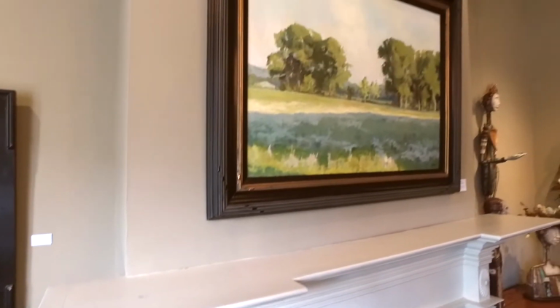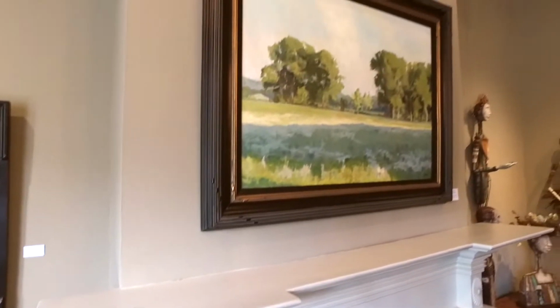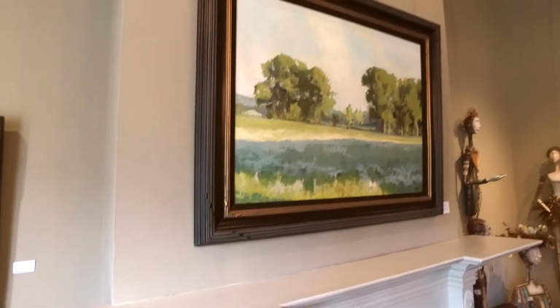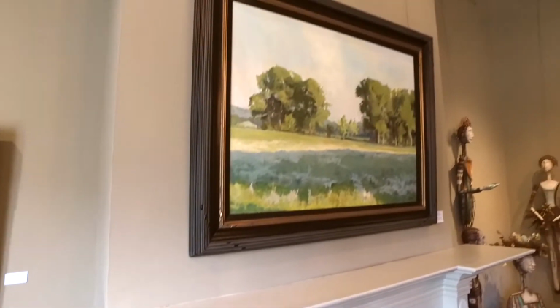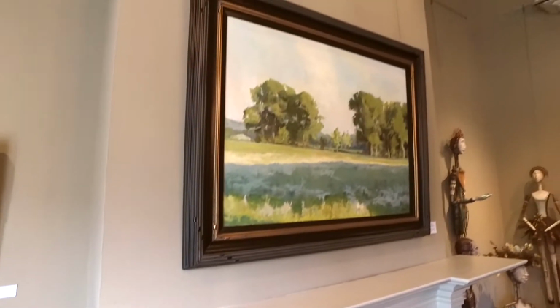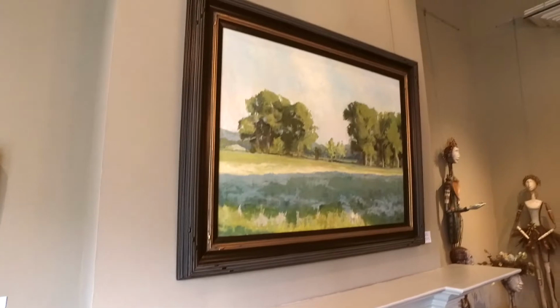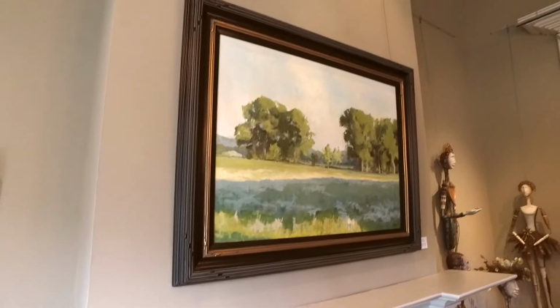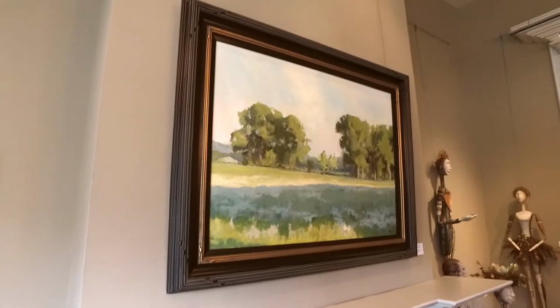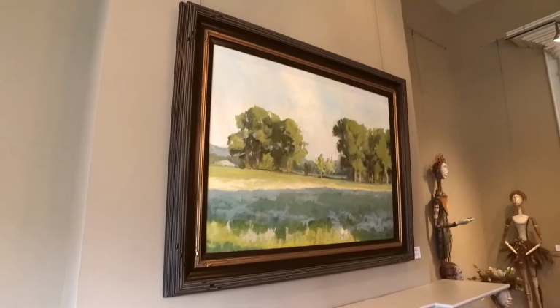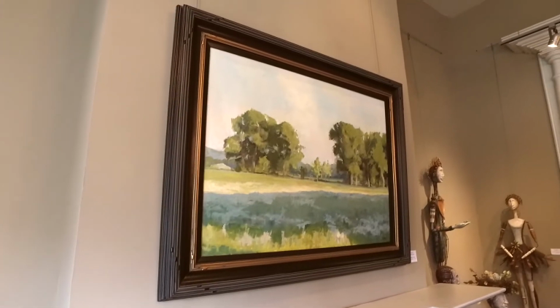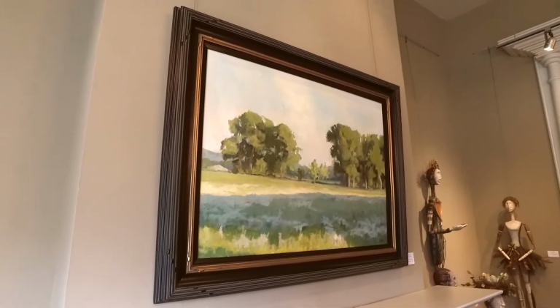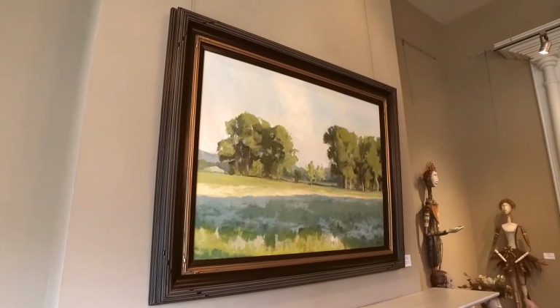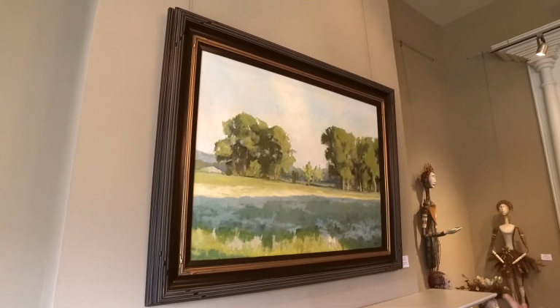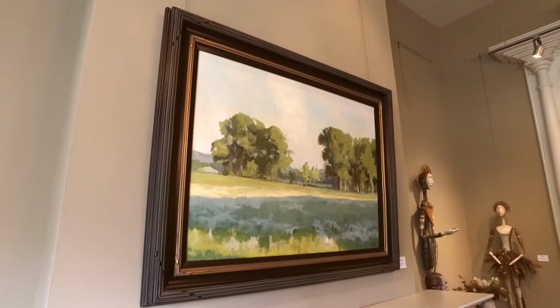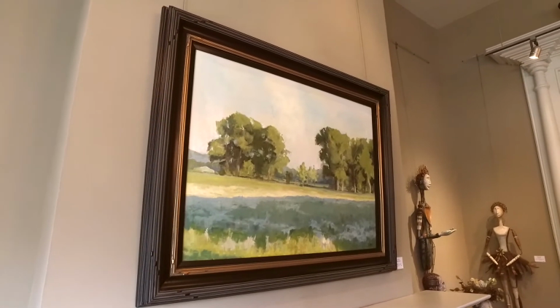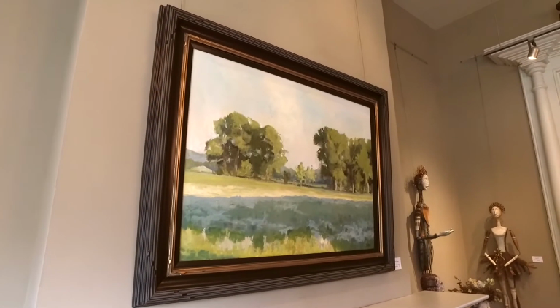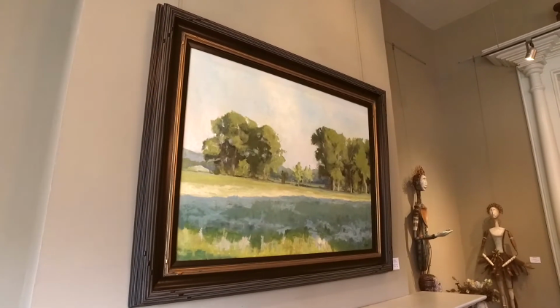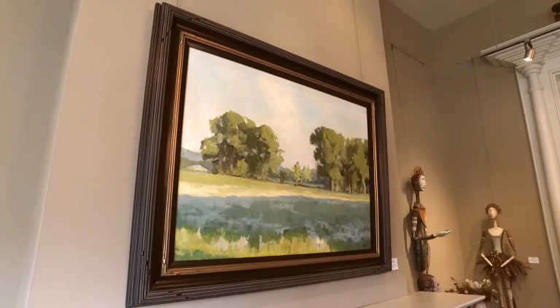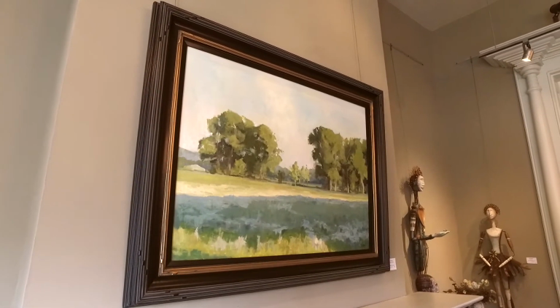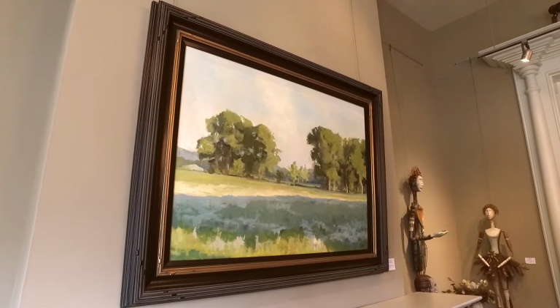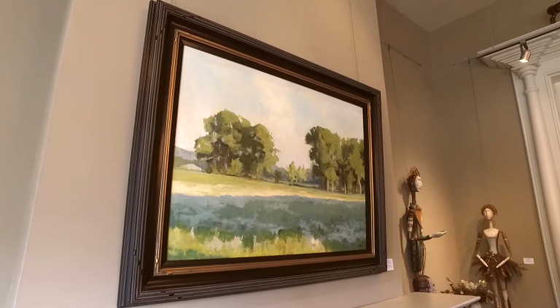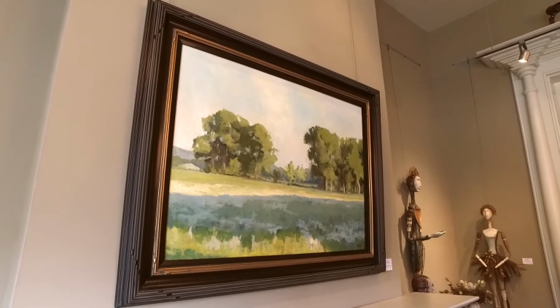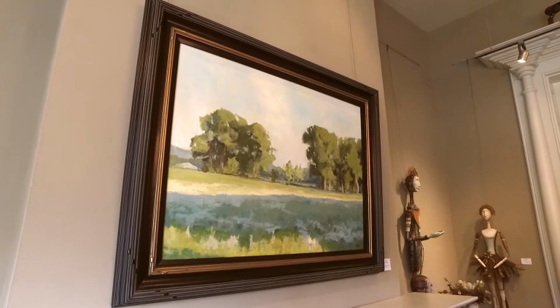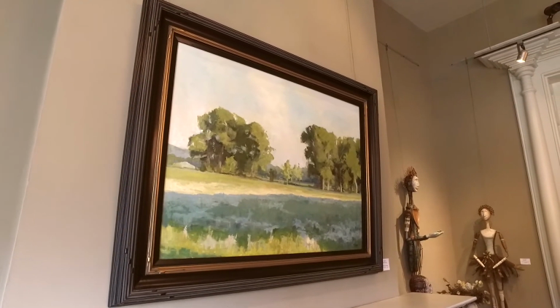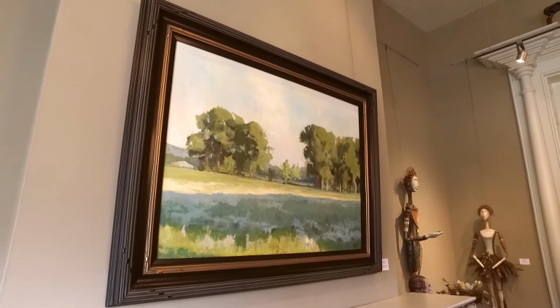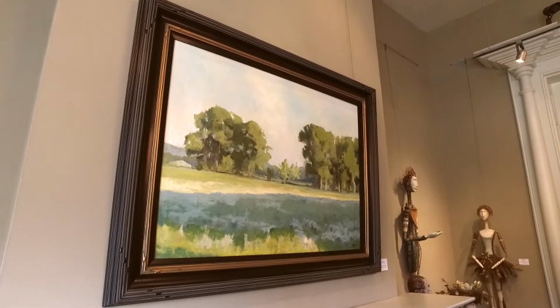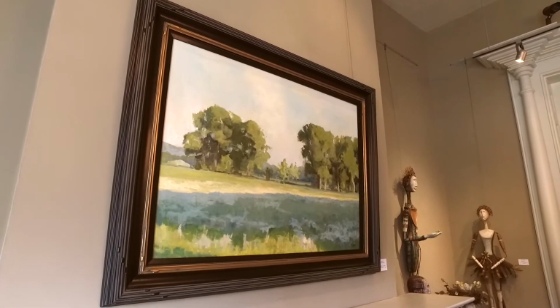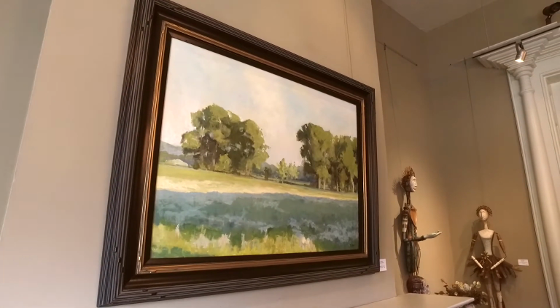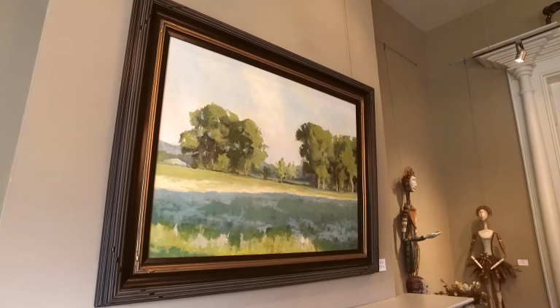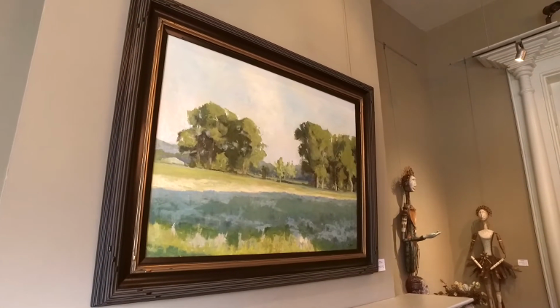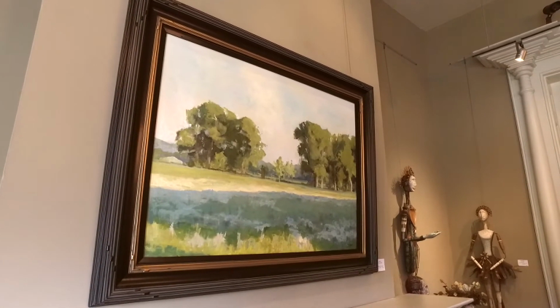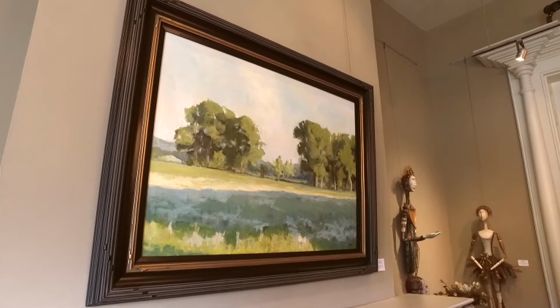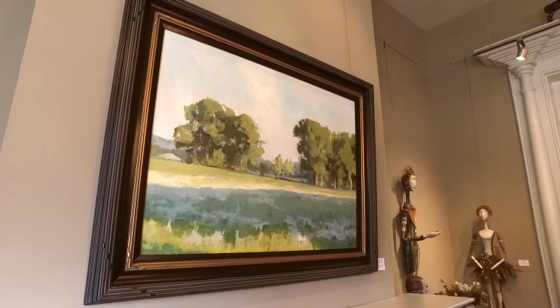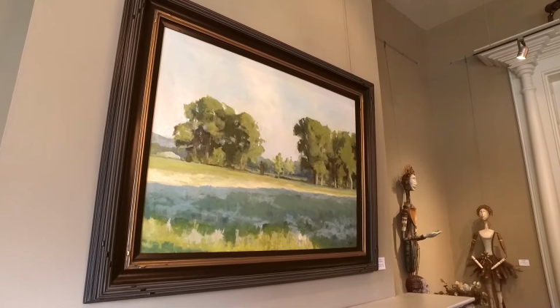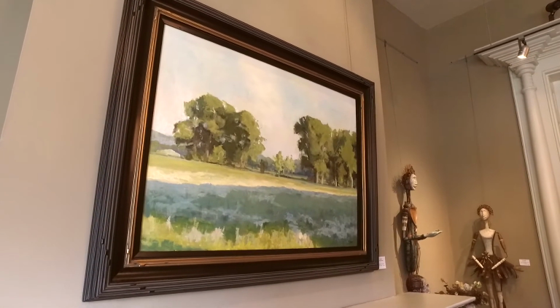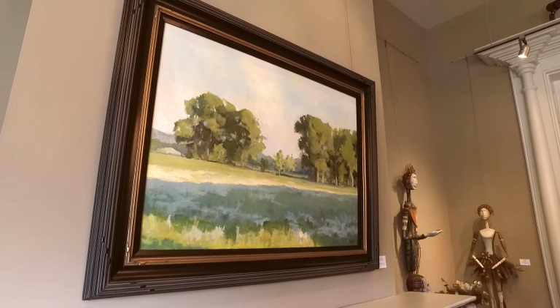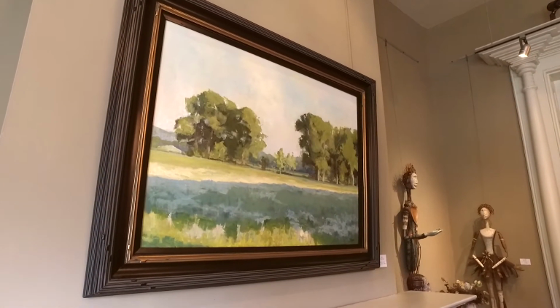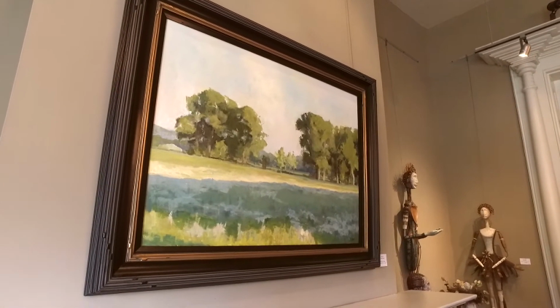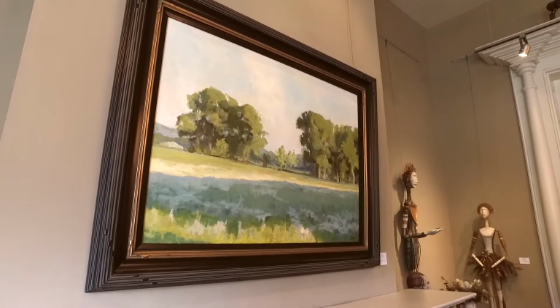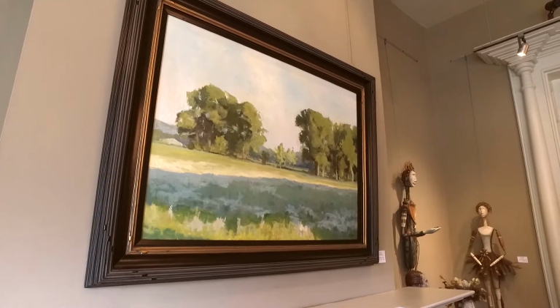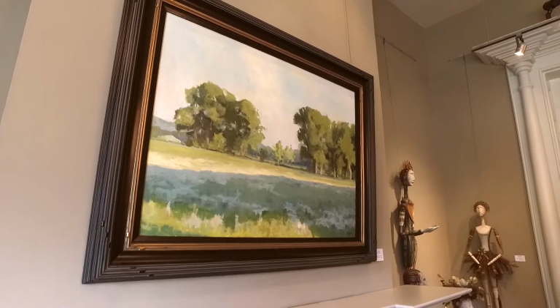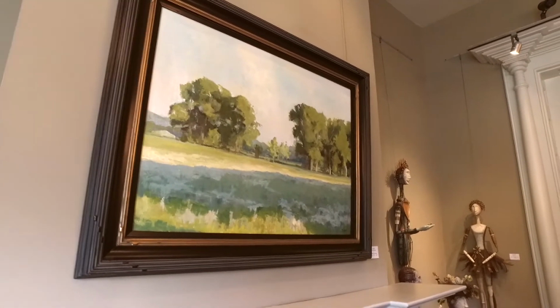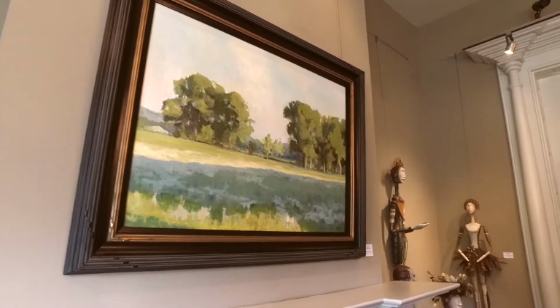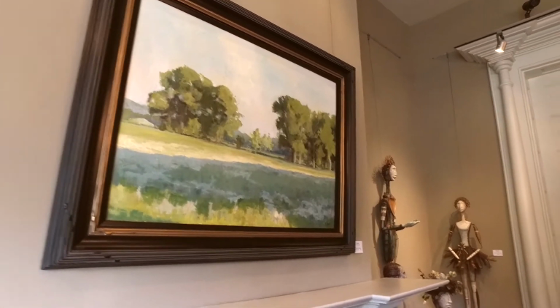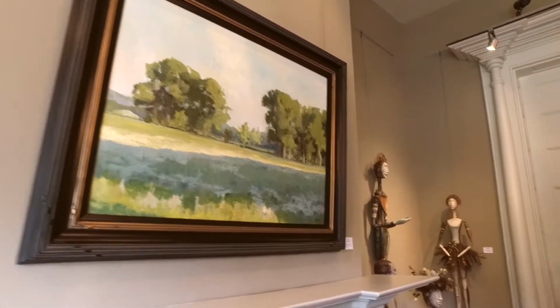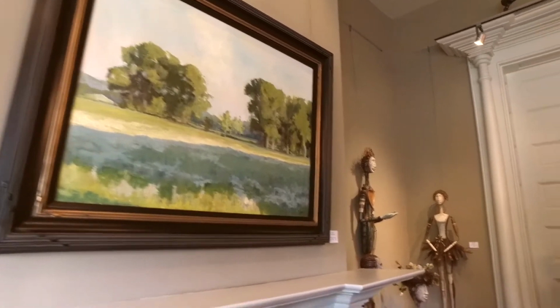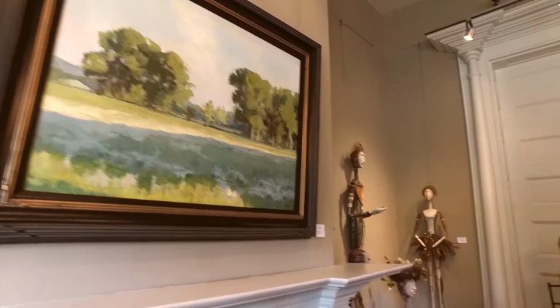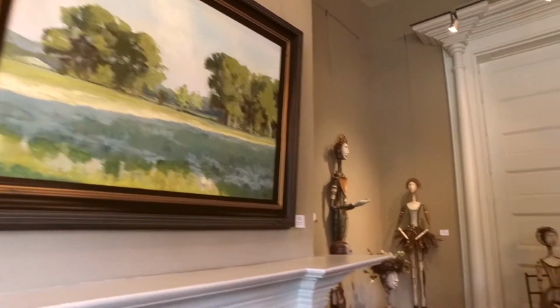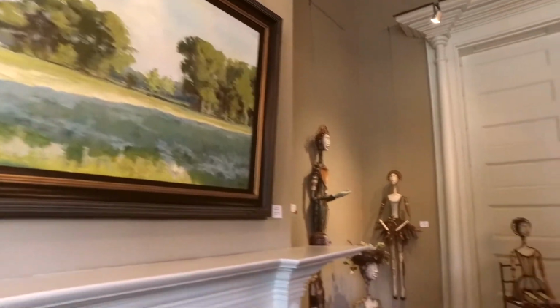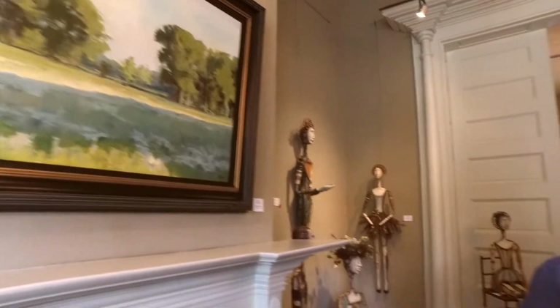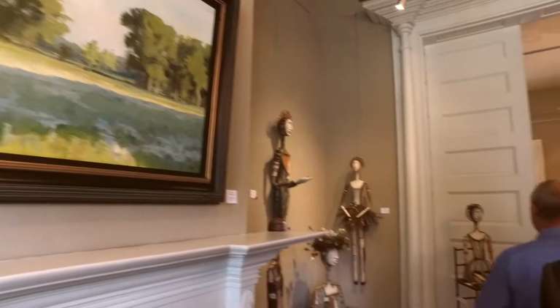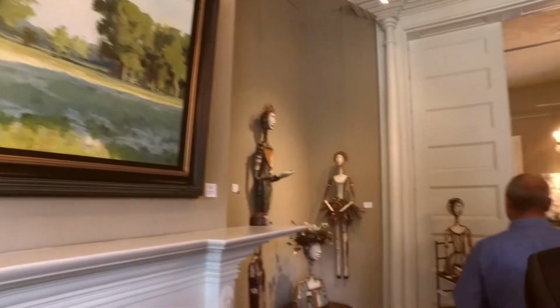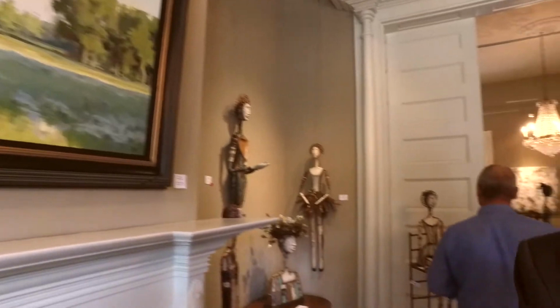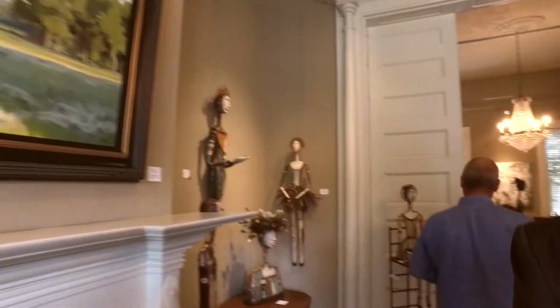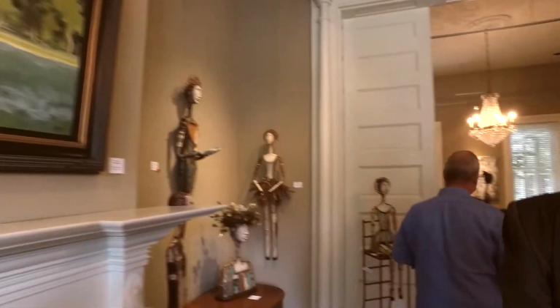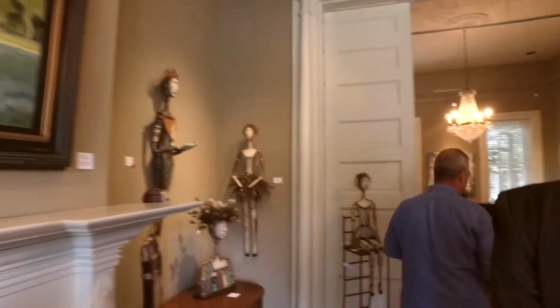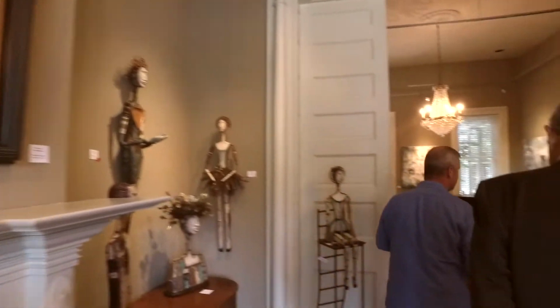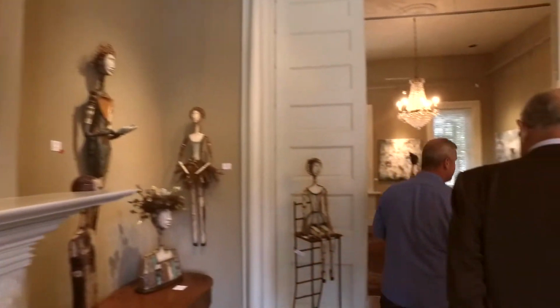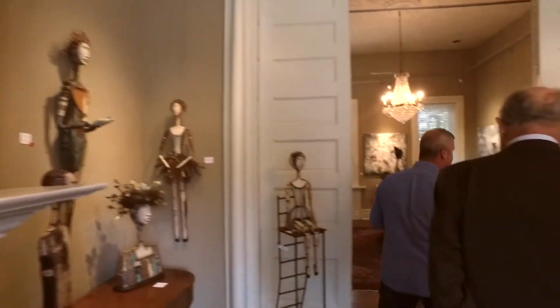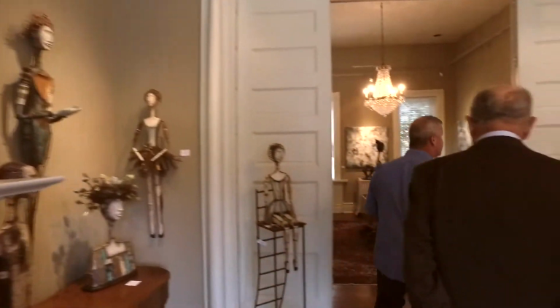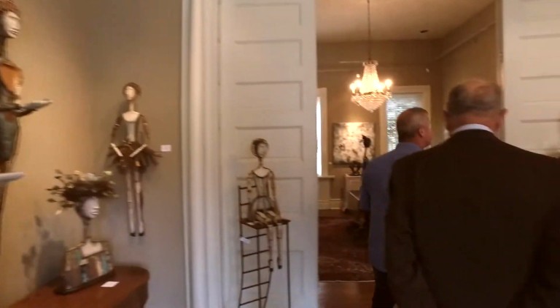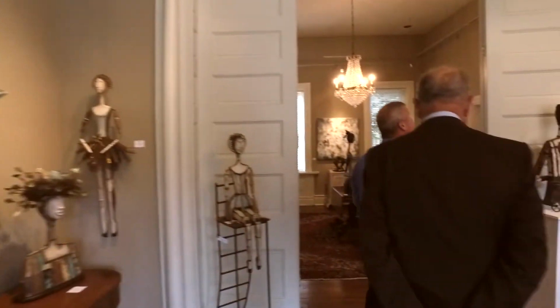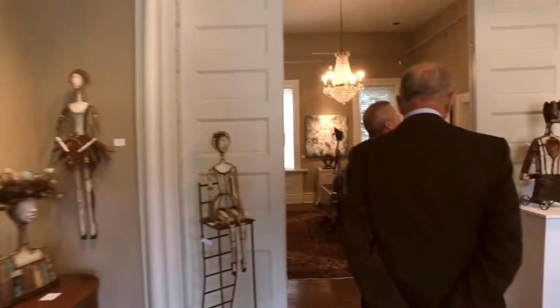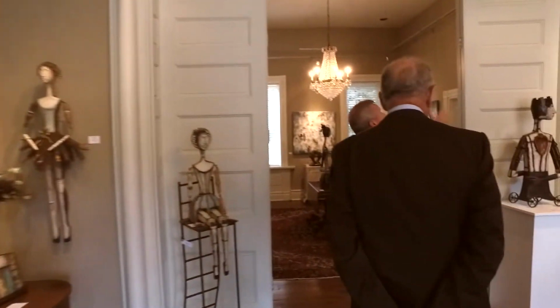This piece over the fireplace is by Tiffany False — she does plein air work and is a local artist here in Franklin, Tennessee.